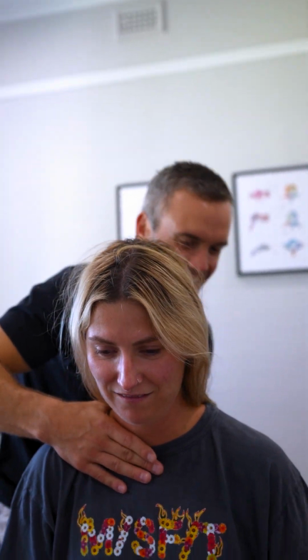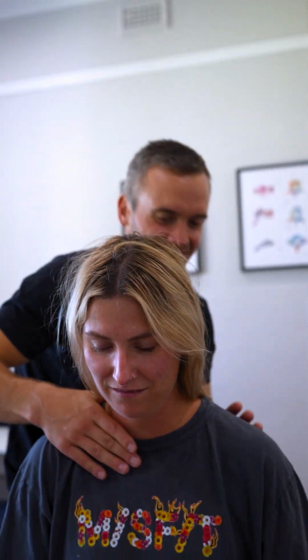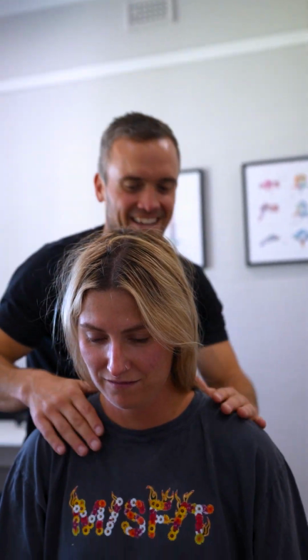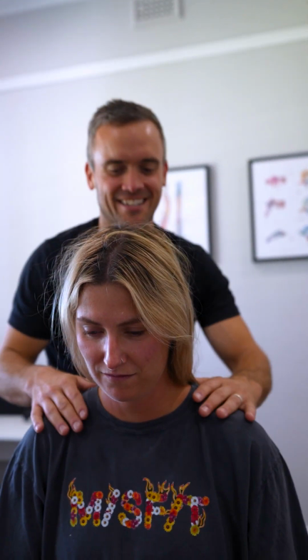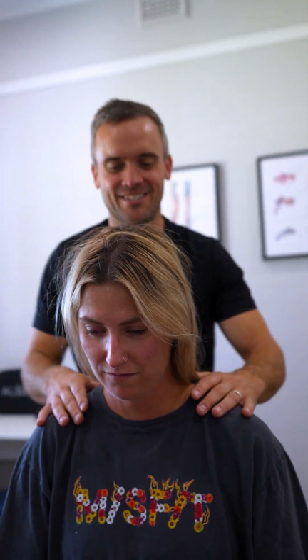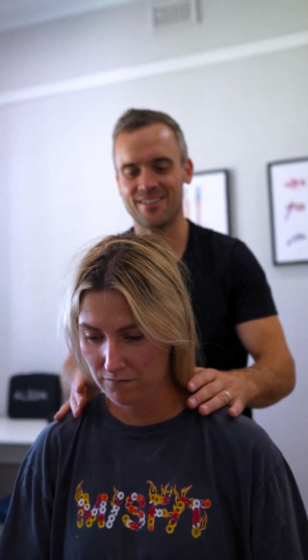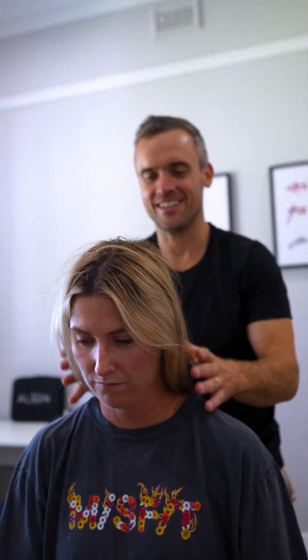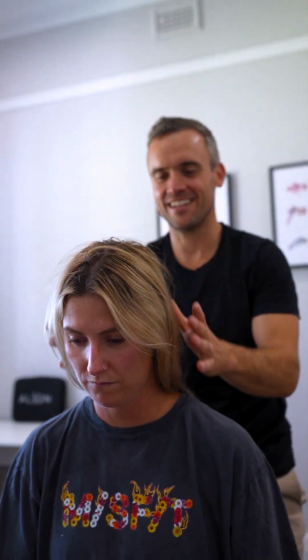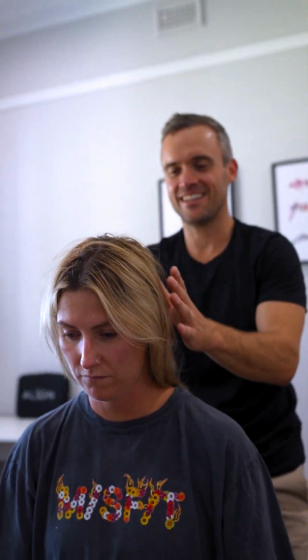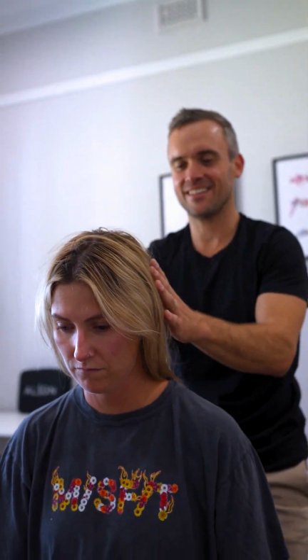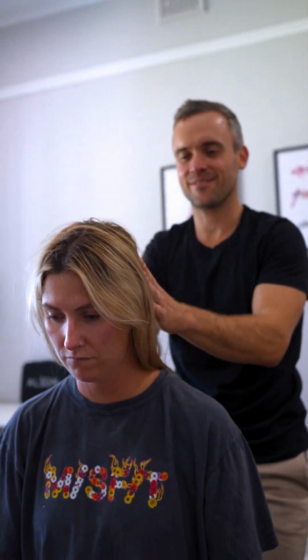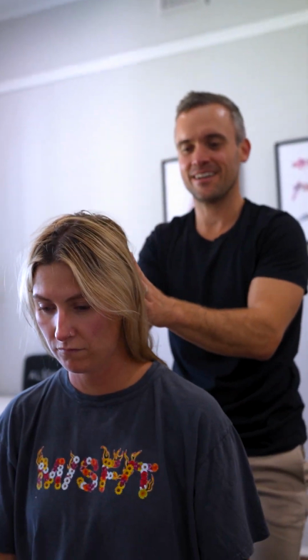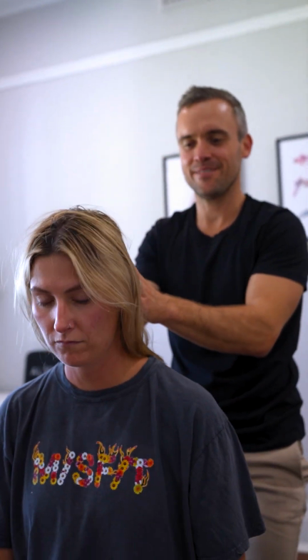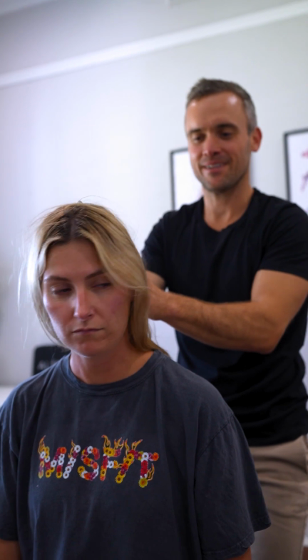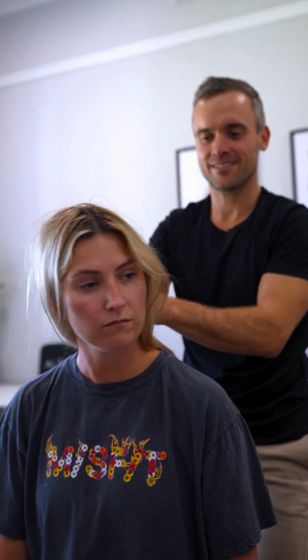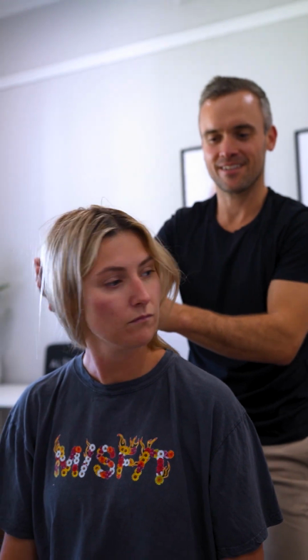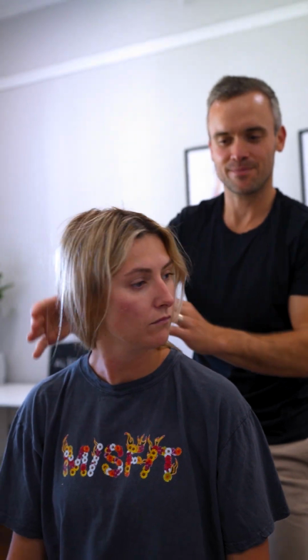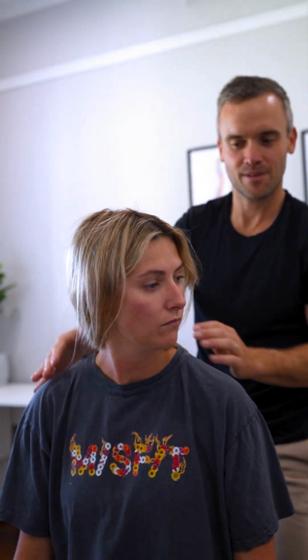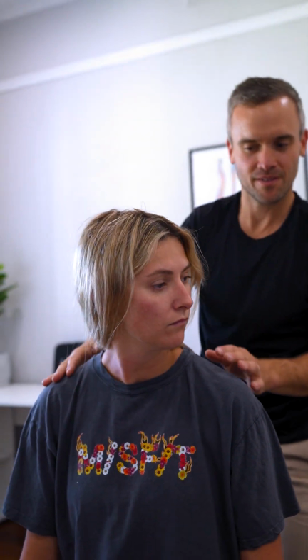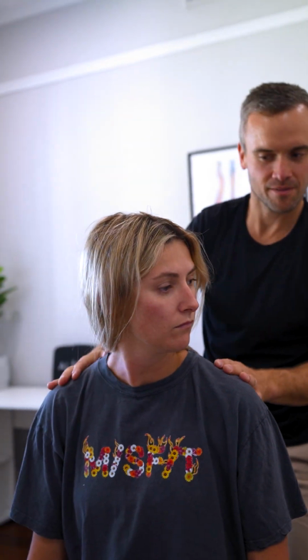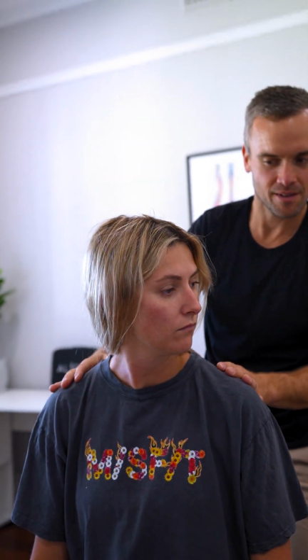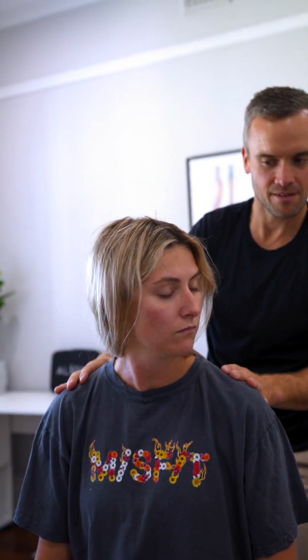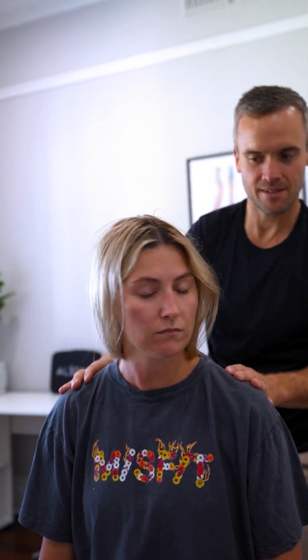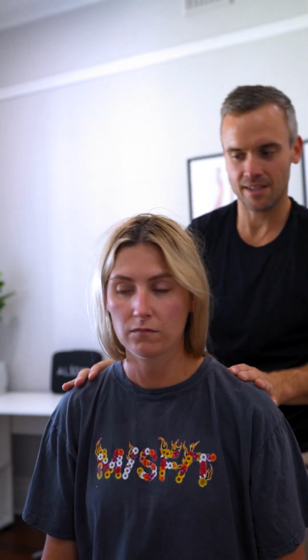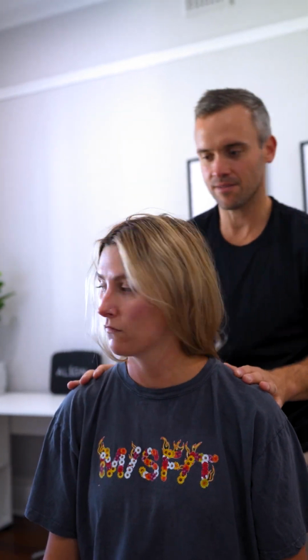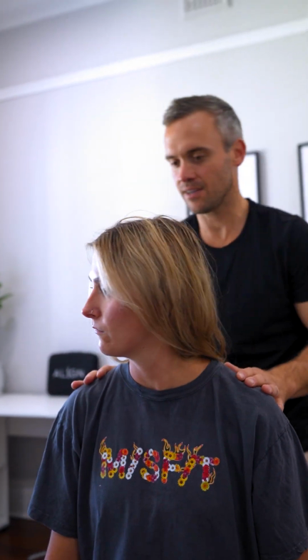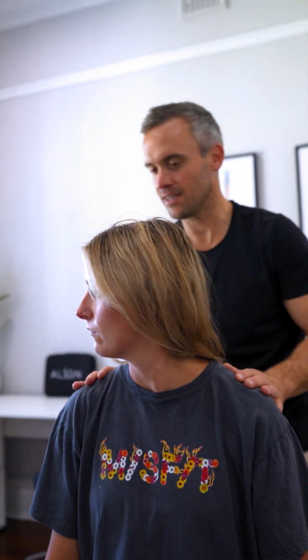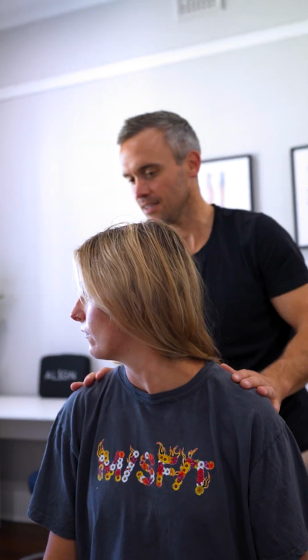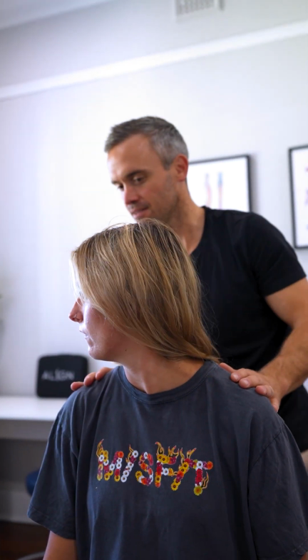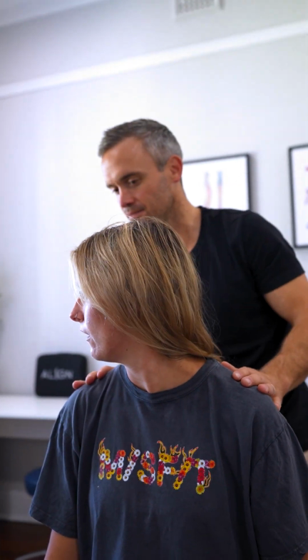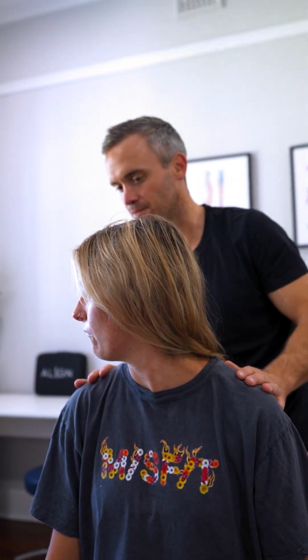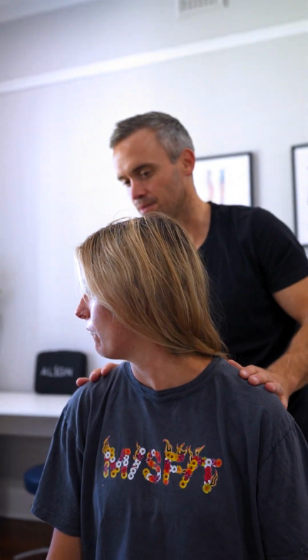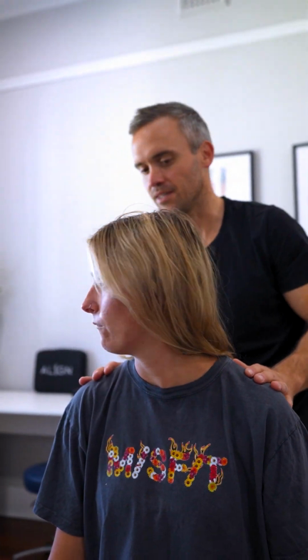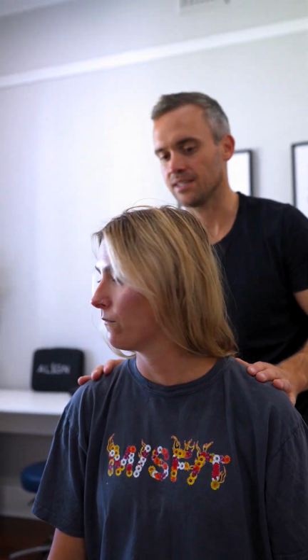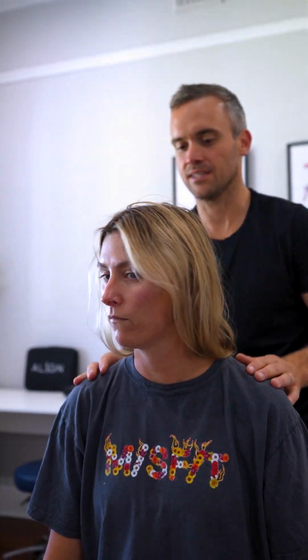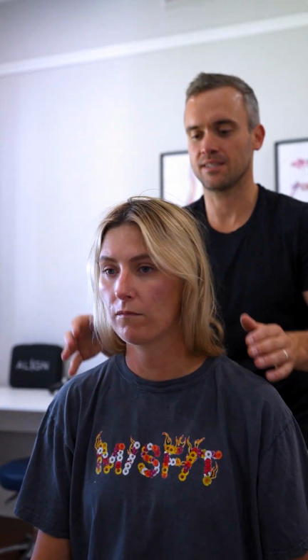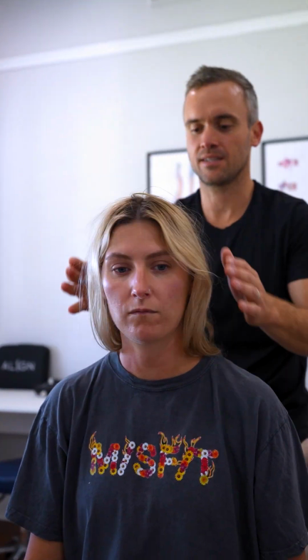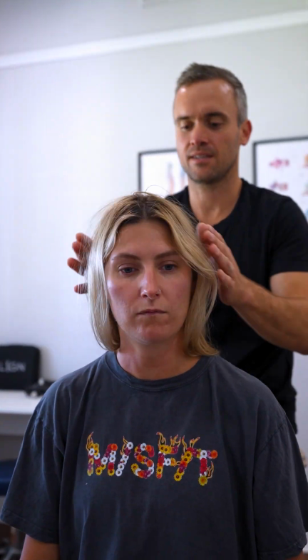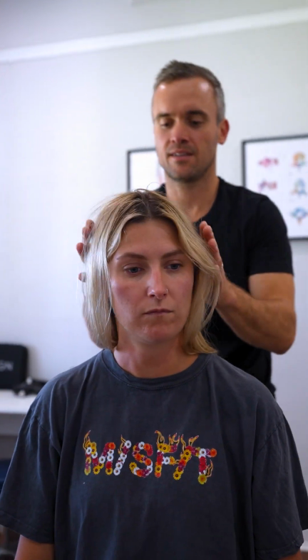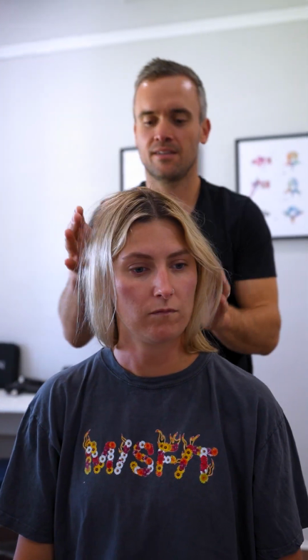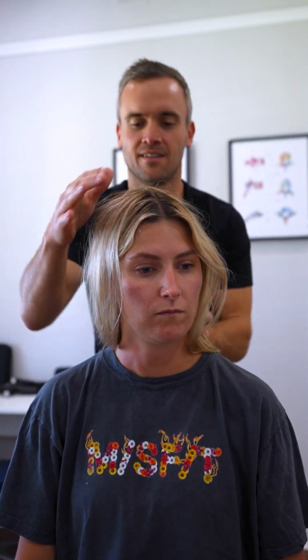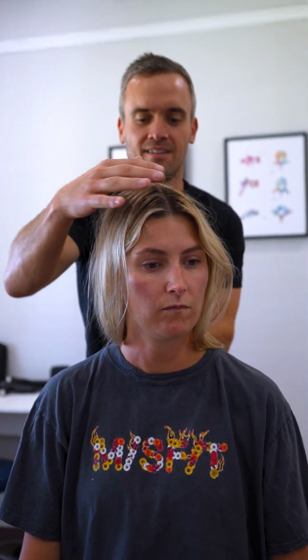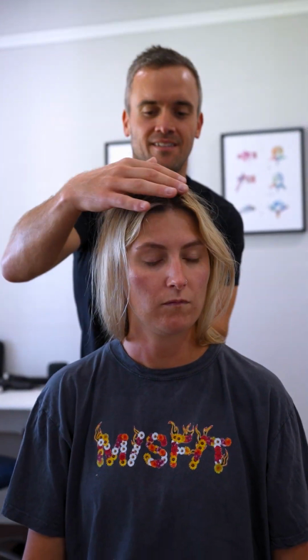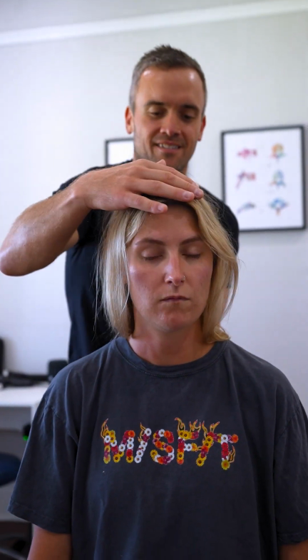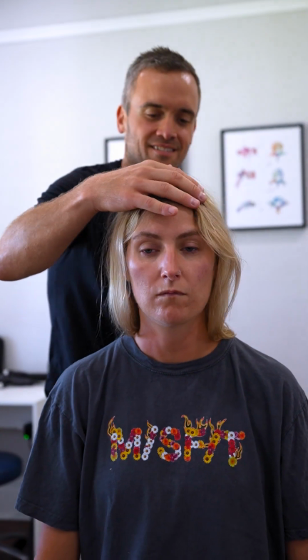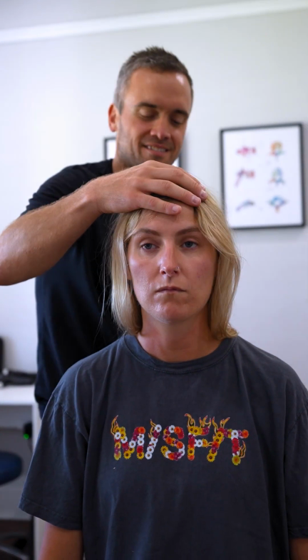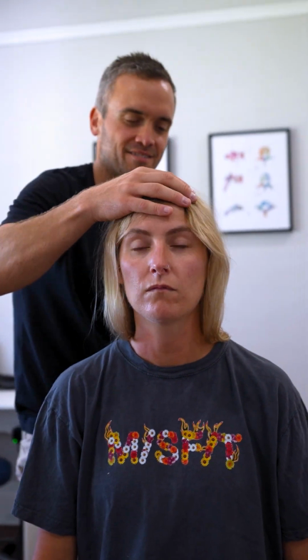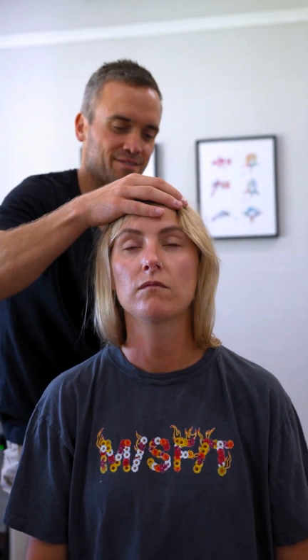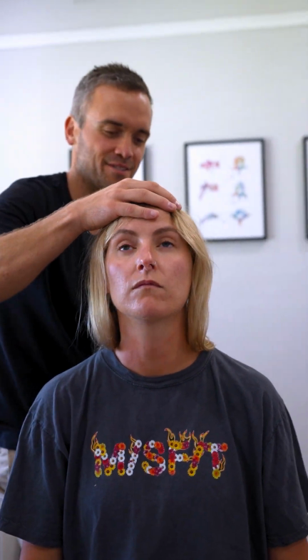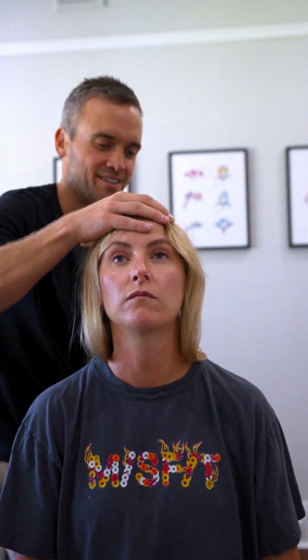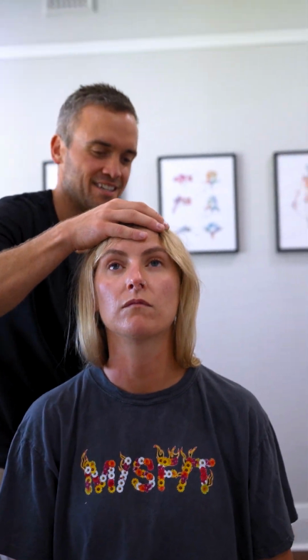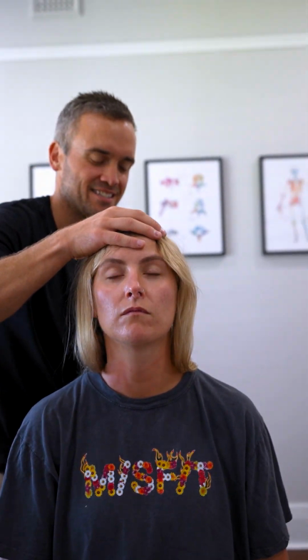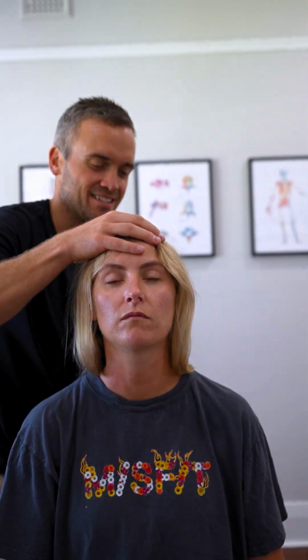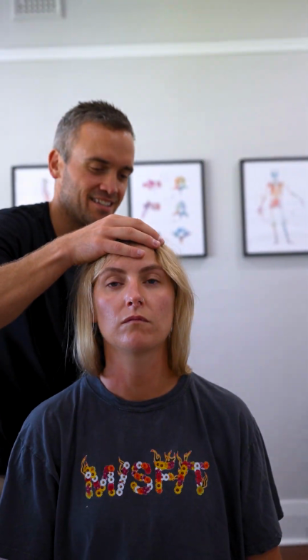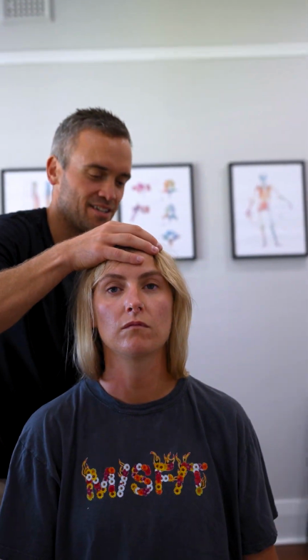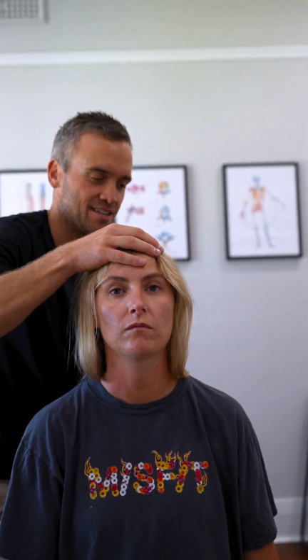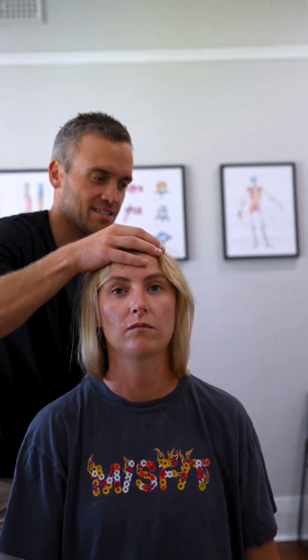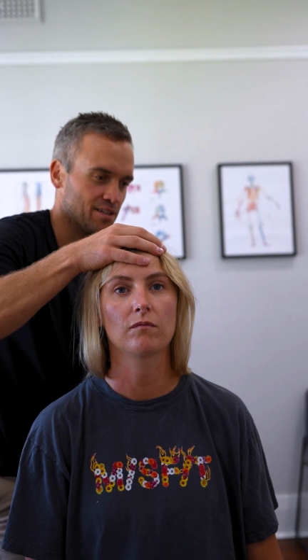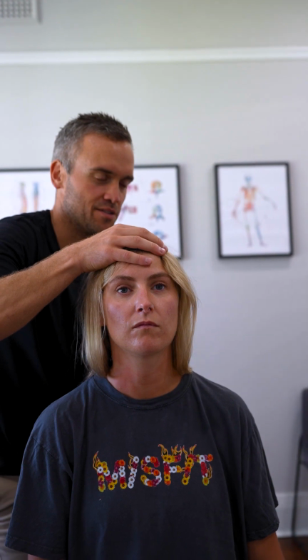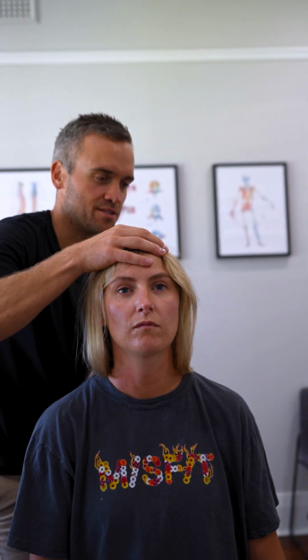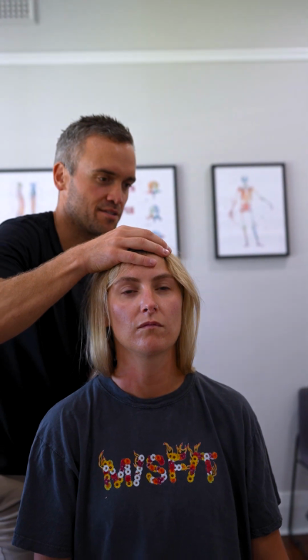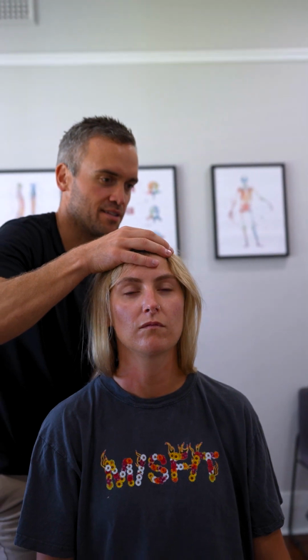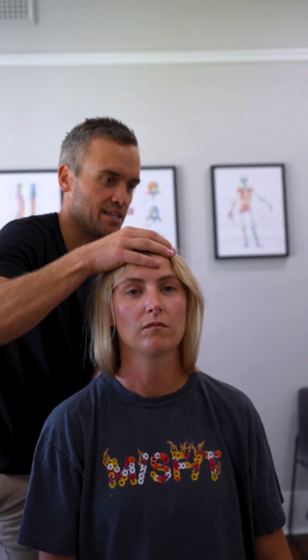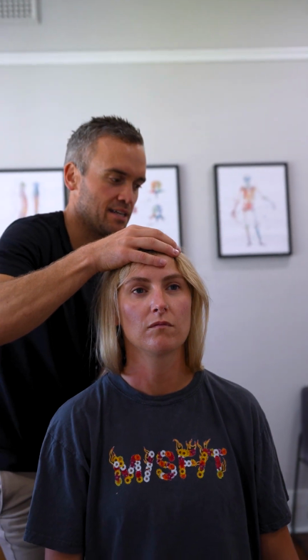Okay, just turn your head either way, make sure it's moving well, and the other way. Yep. Brilliant. Nice and loose through there.